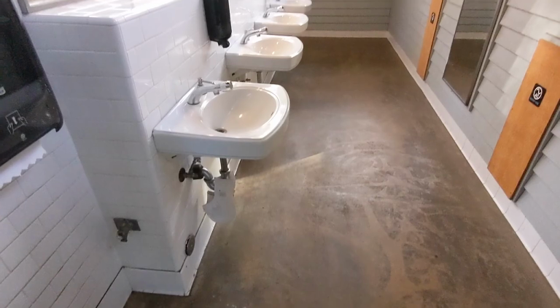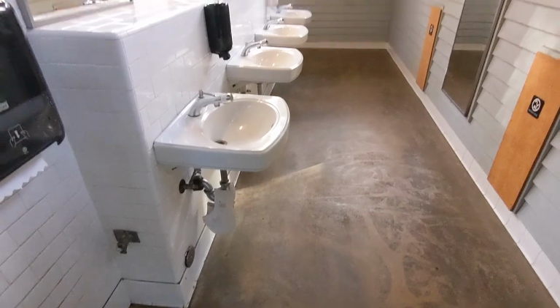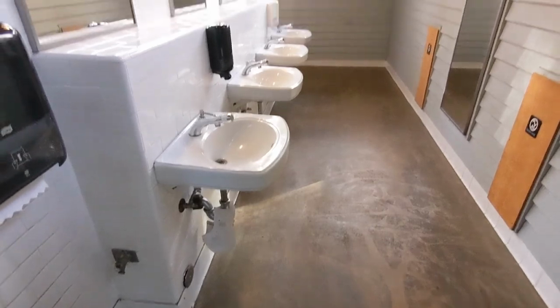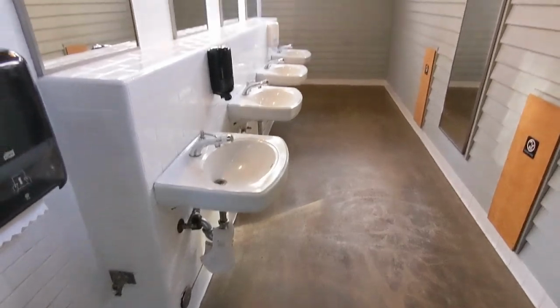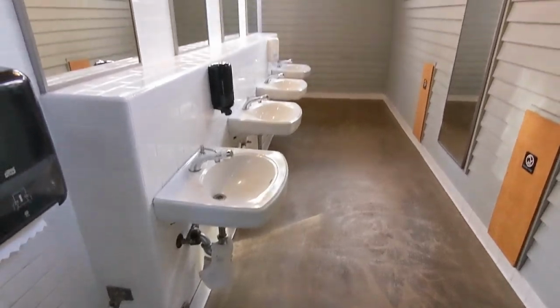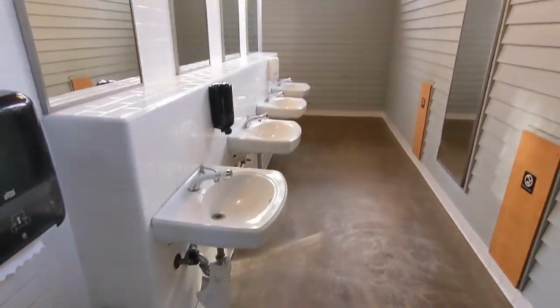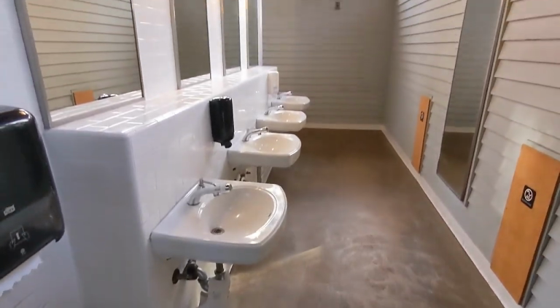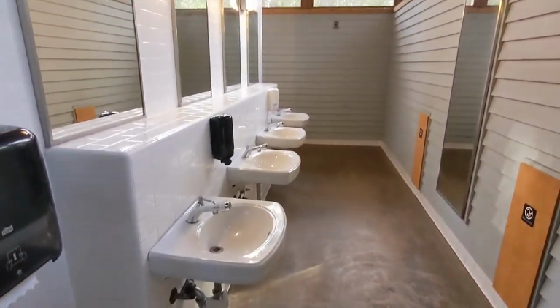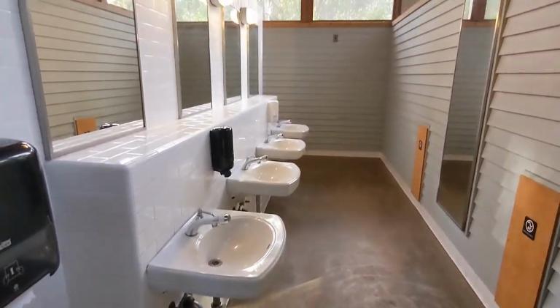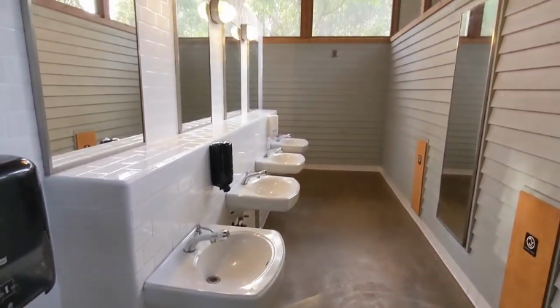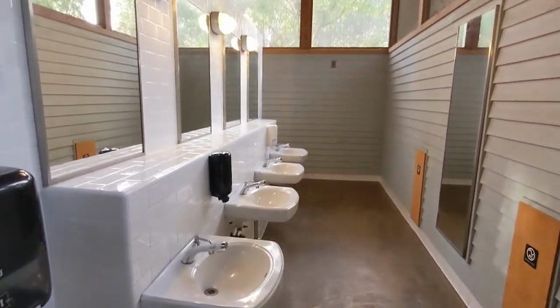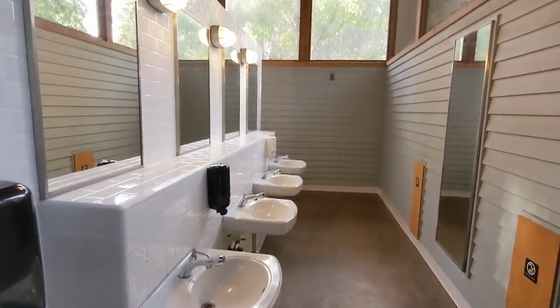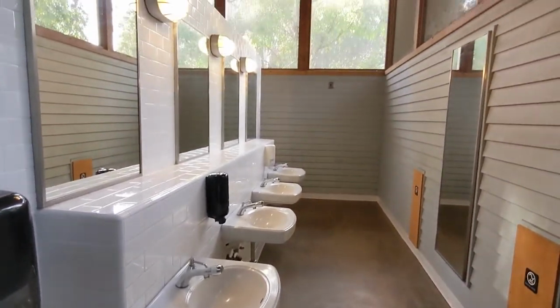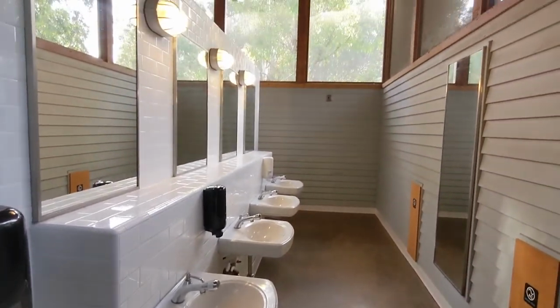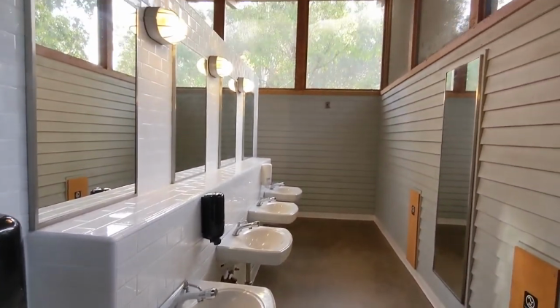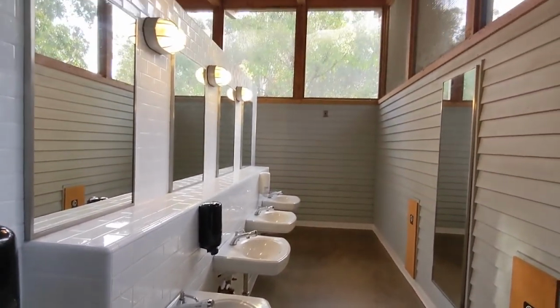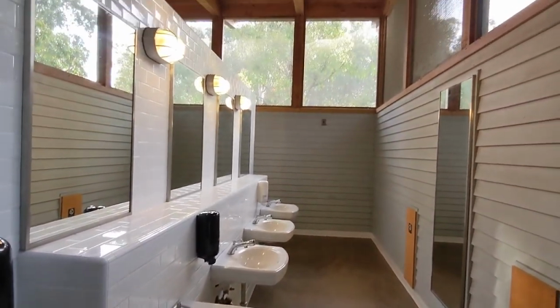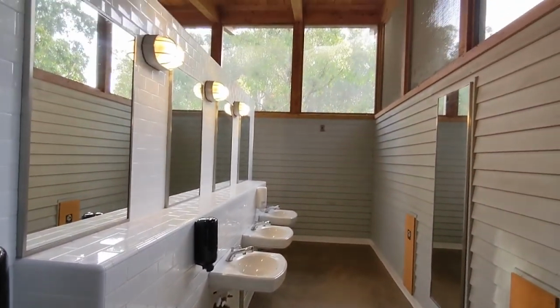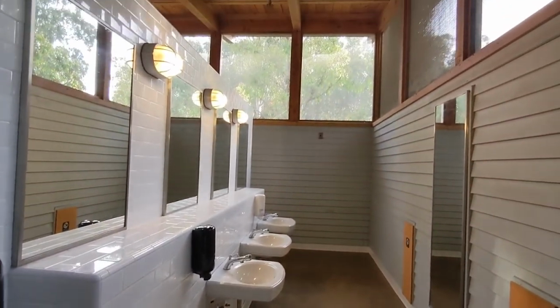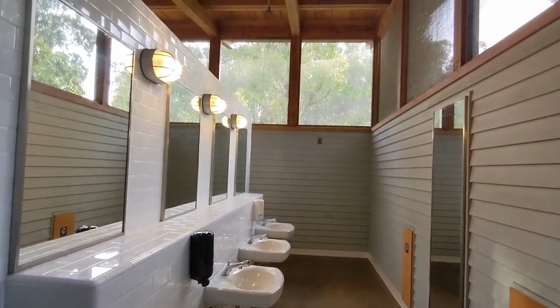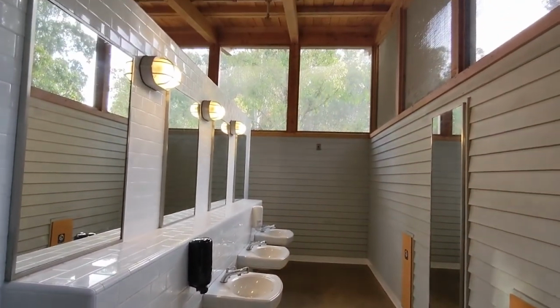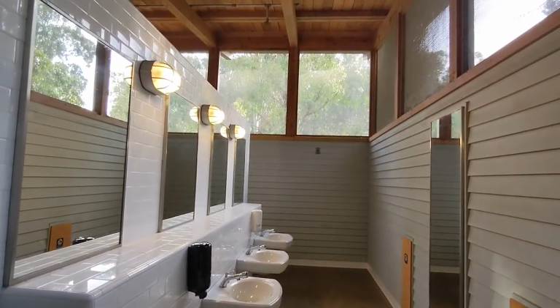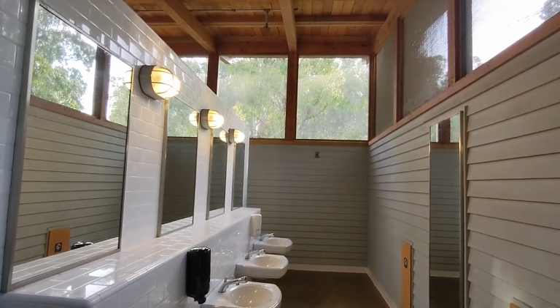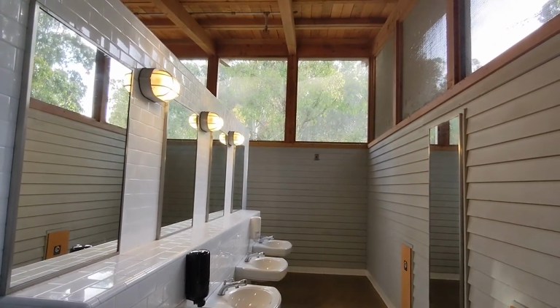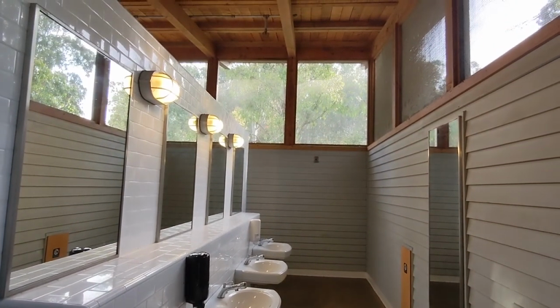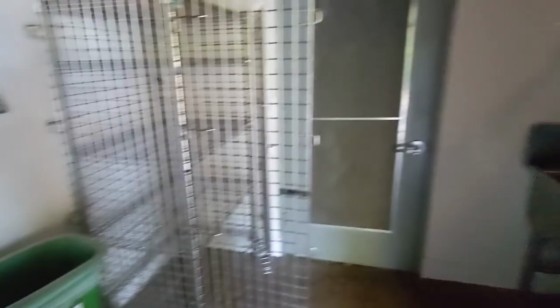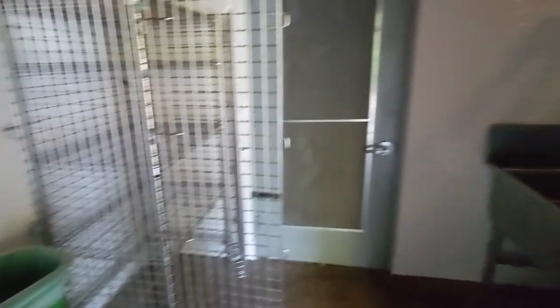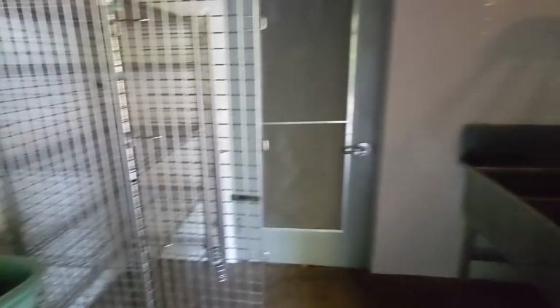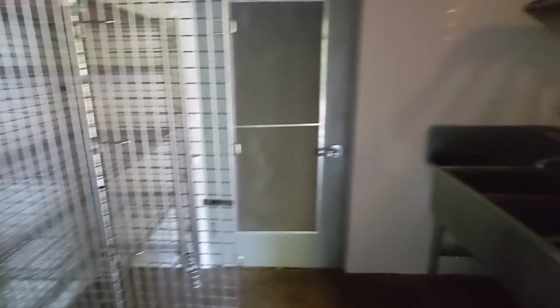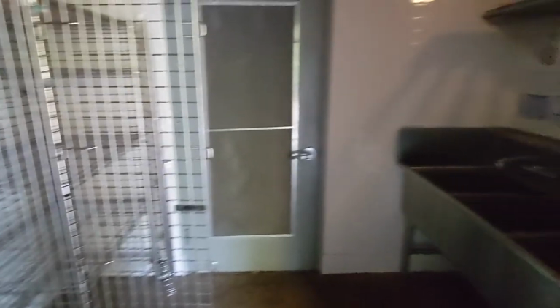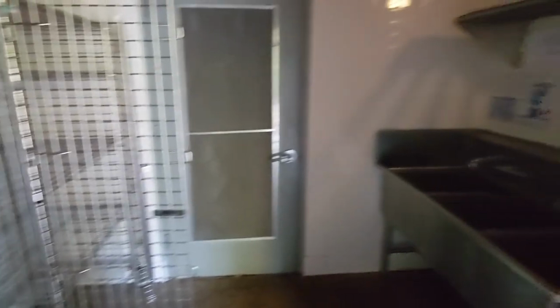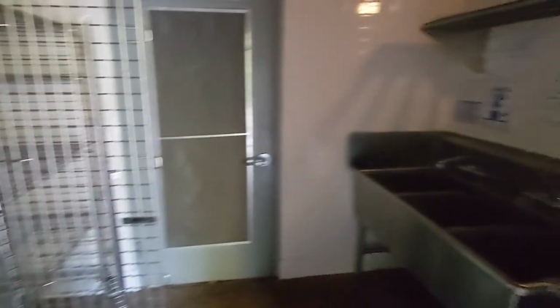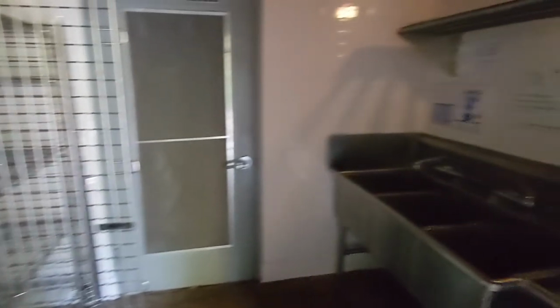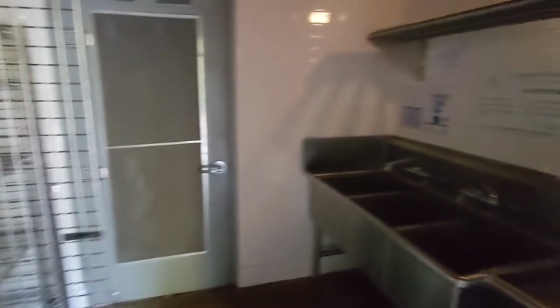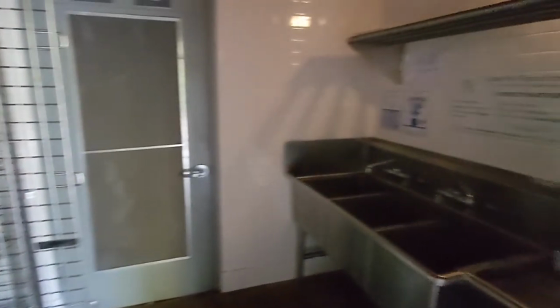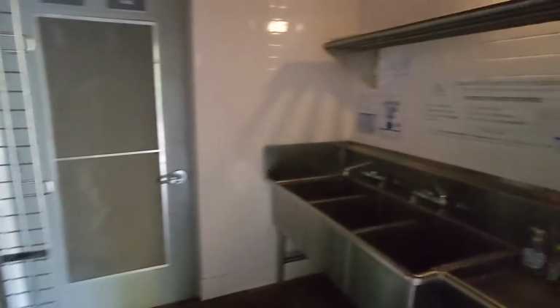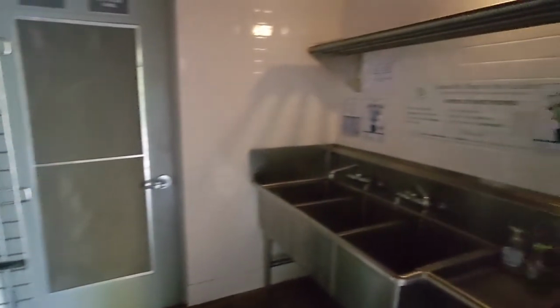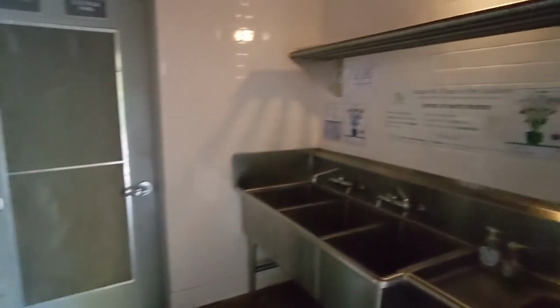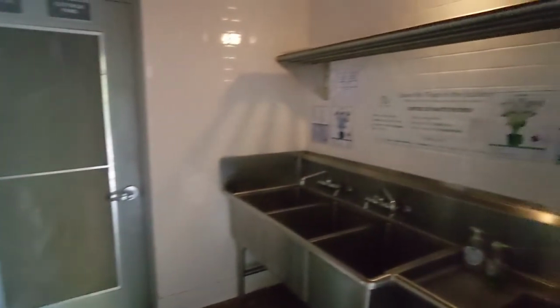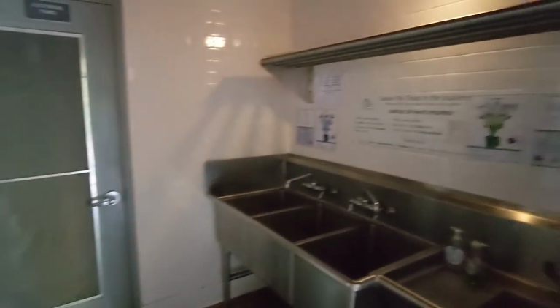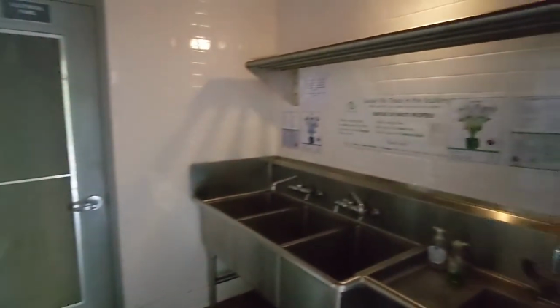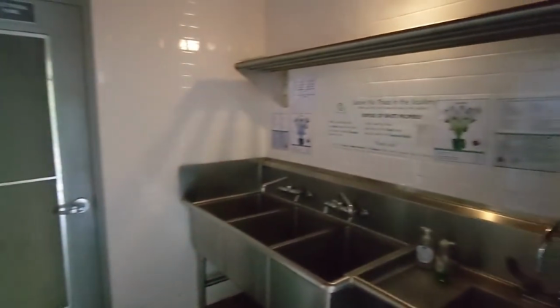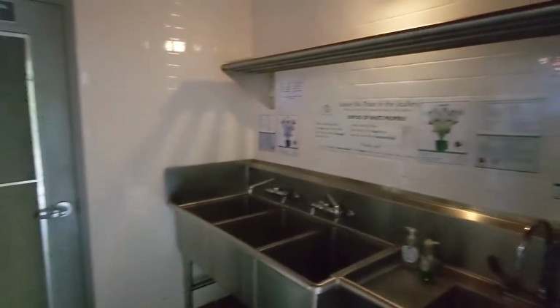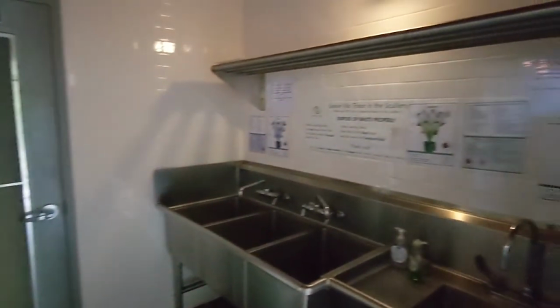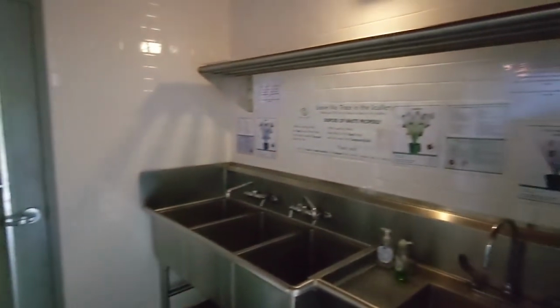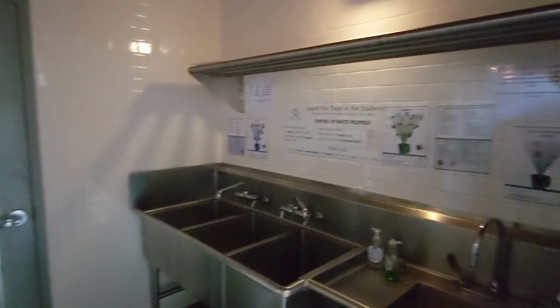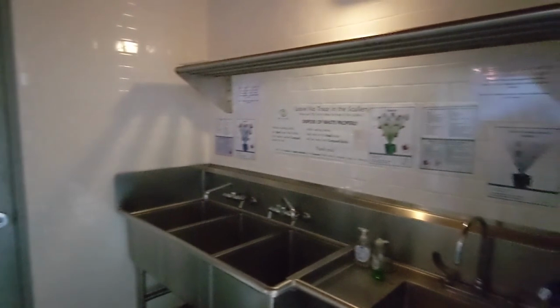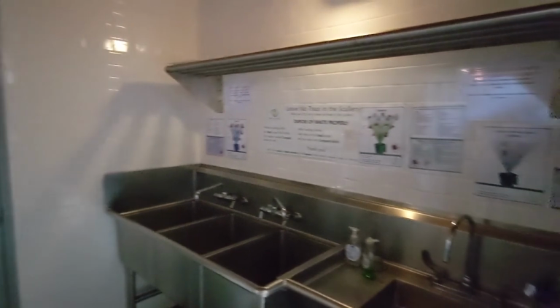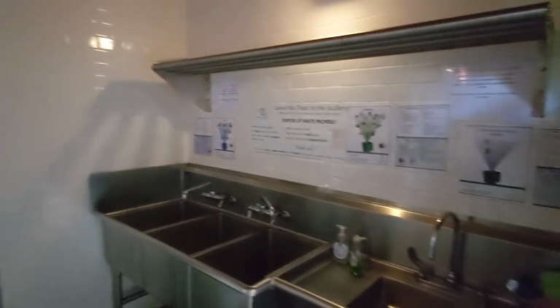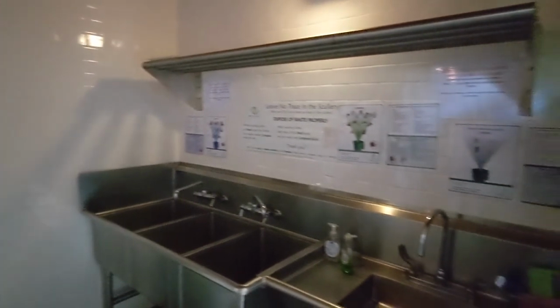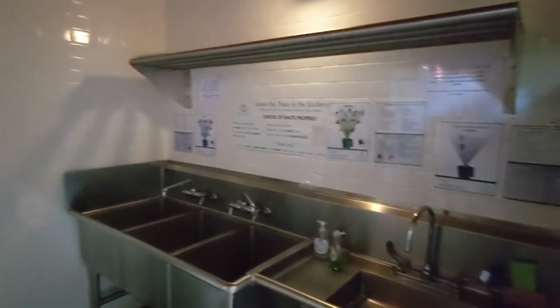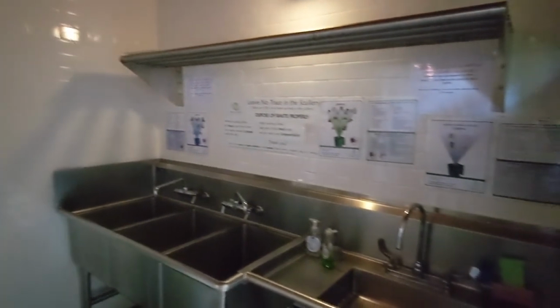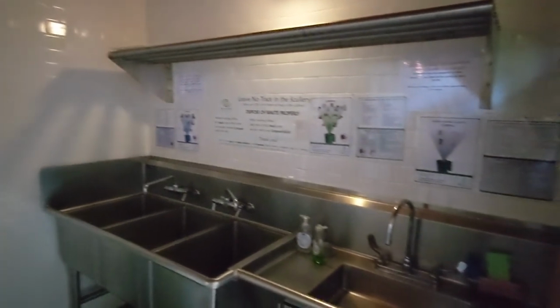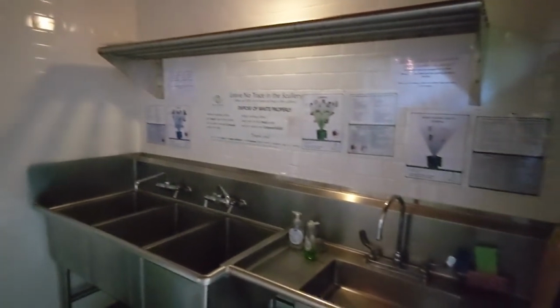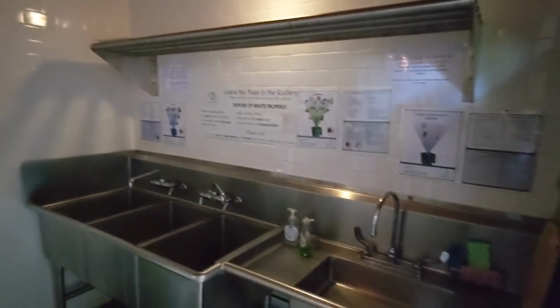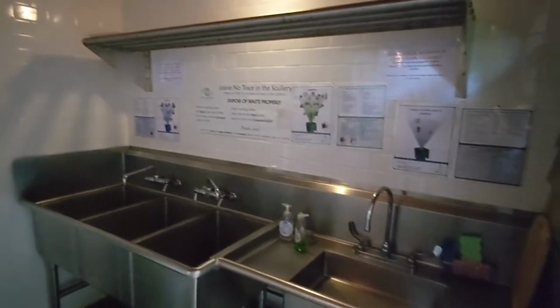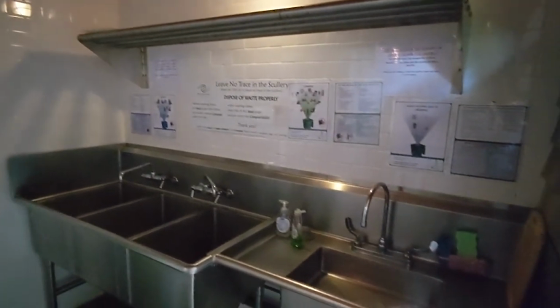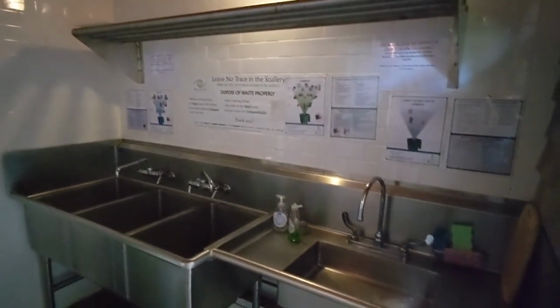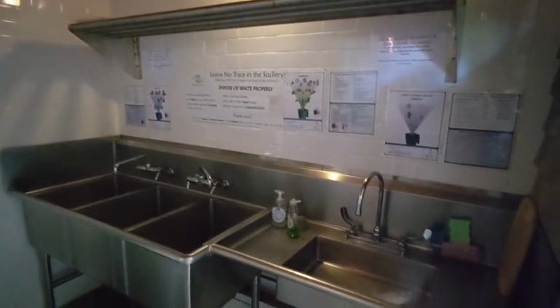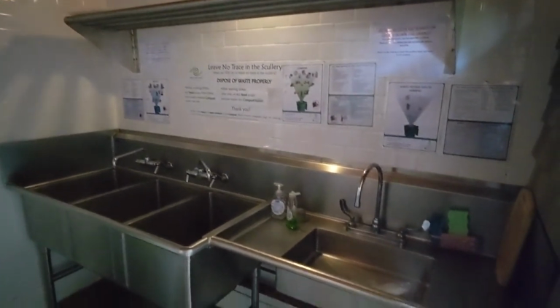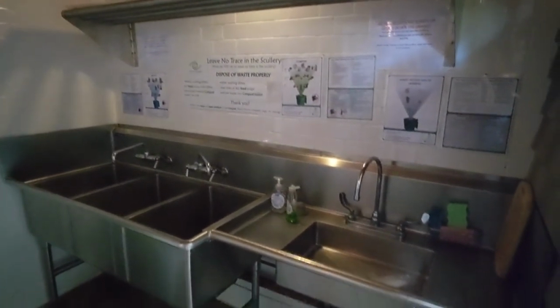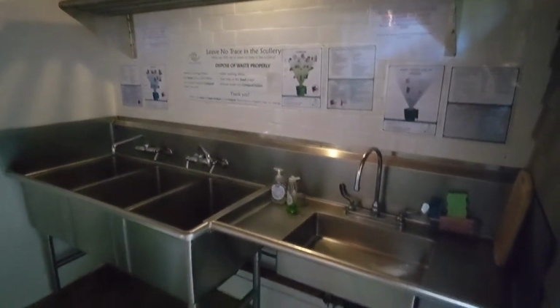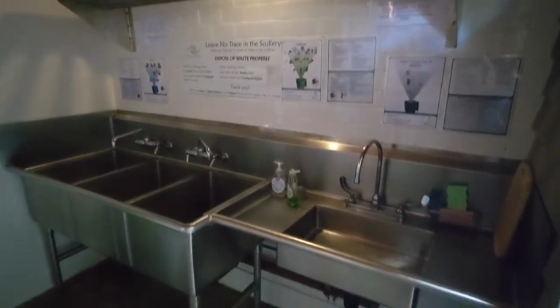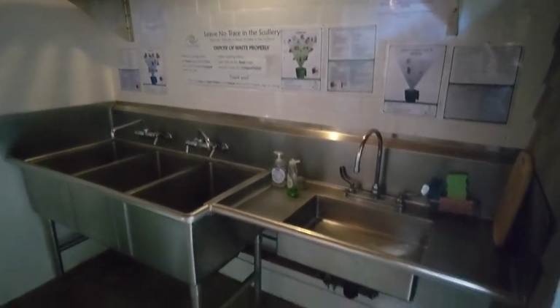Common facilities include a set of bathrooms, which were pretty clean, and a scully where you can wash your dishes. There are also trash cans.